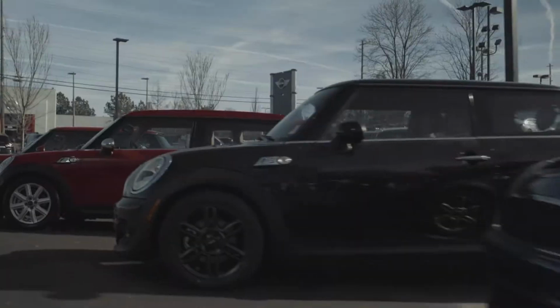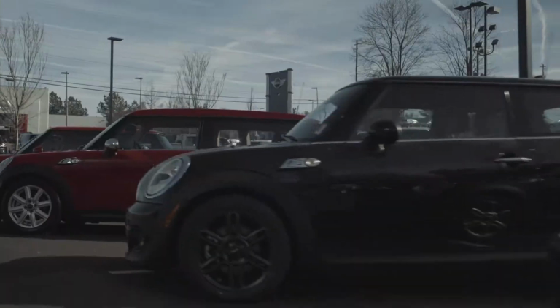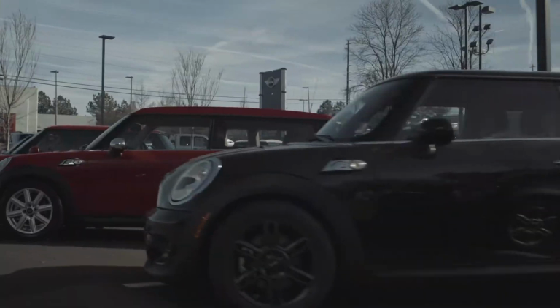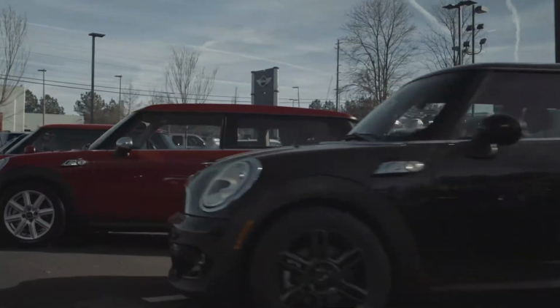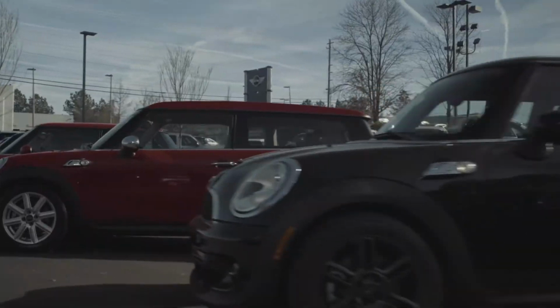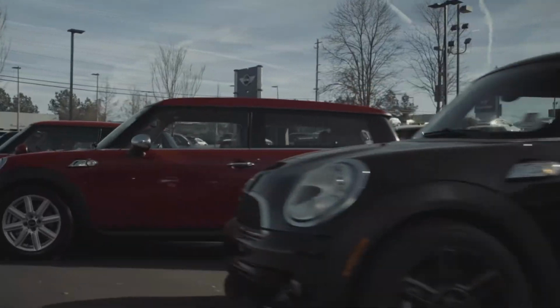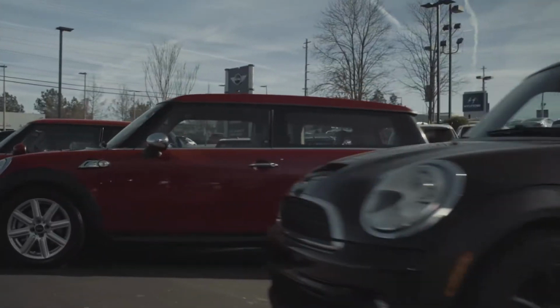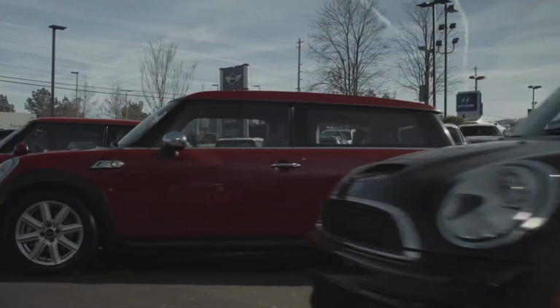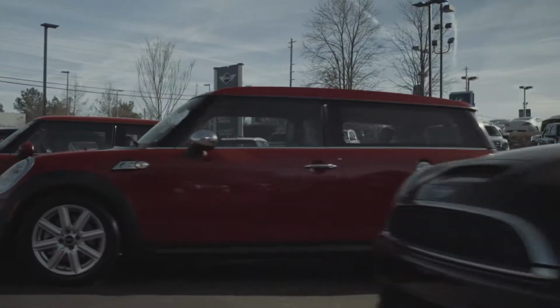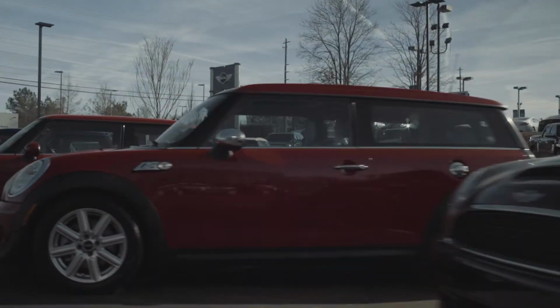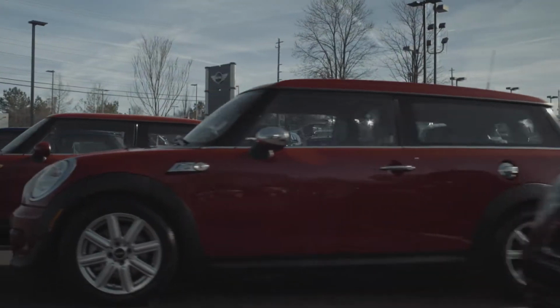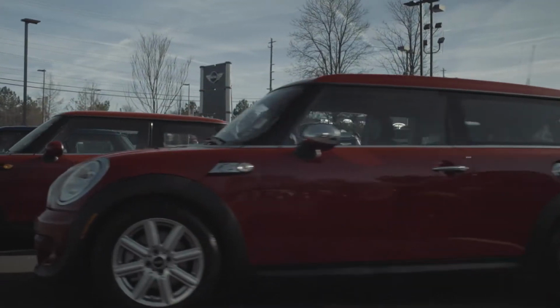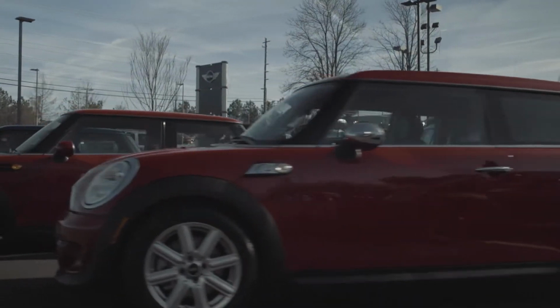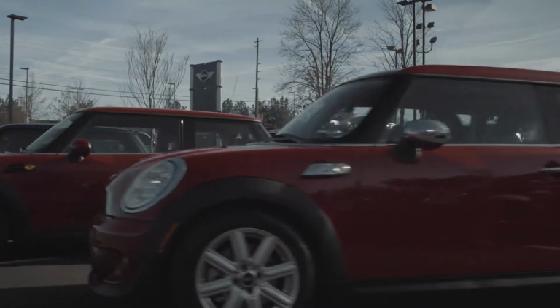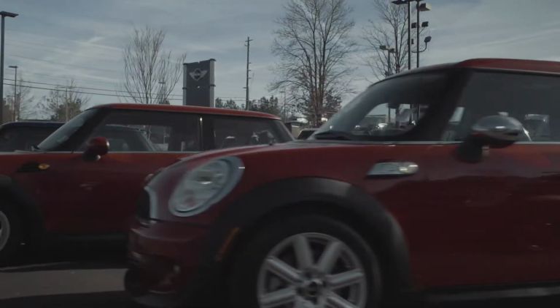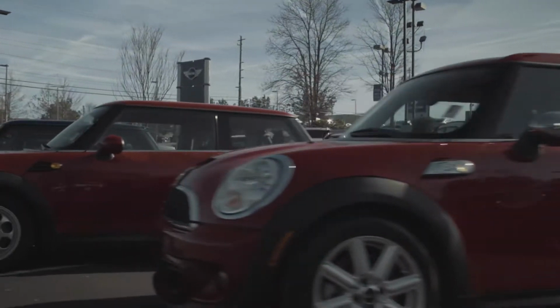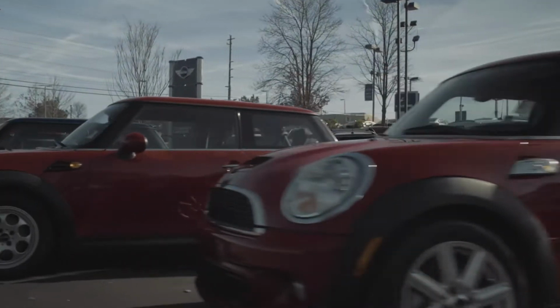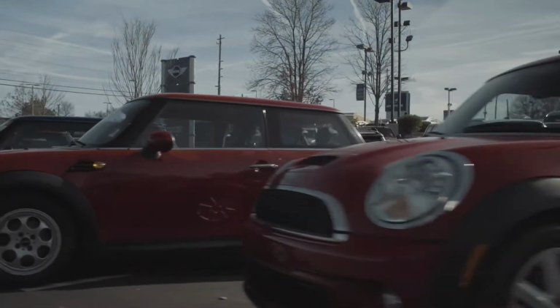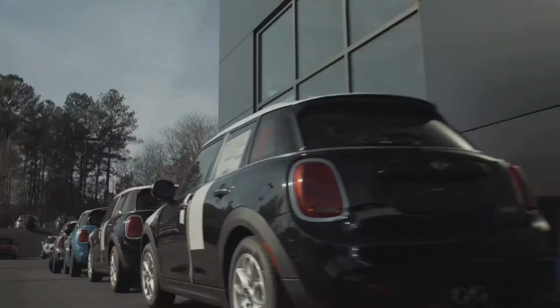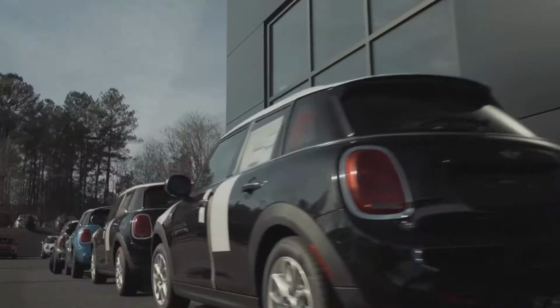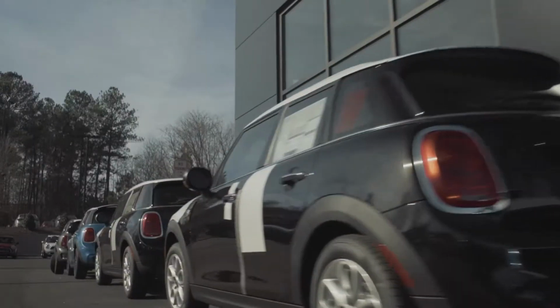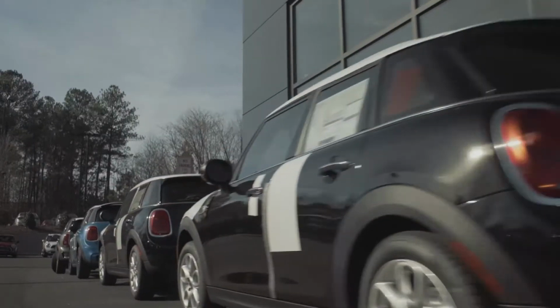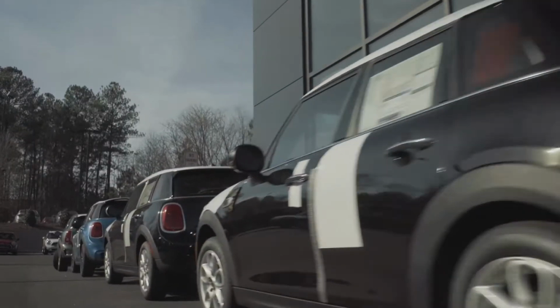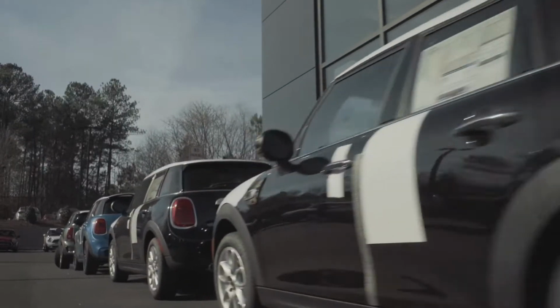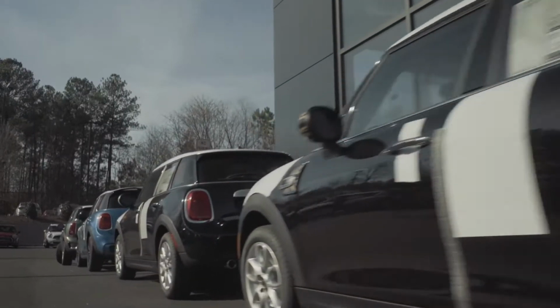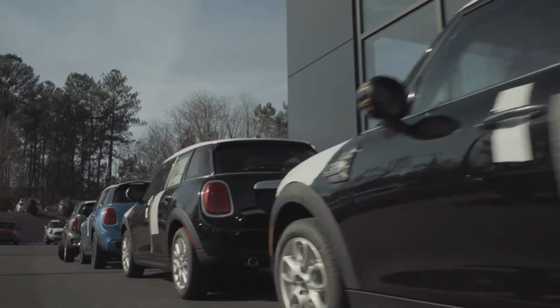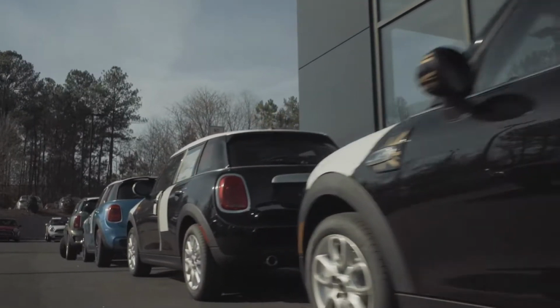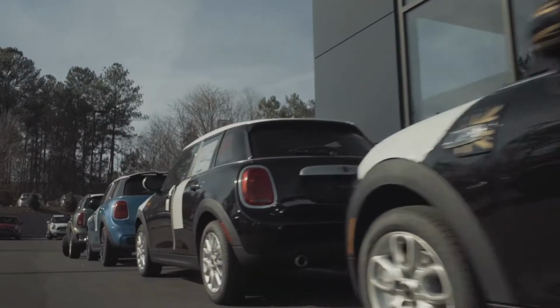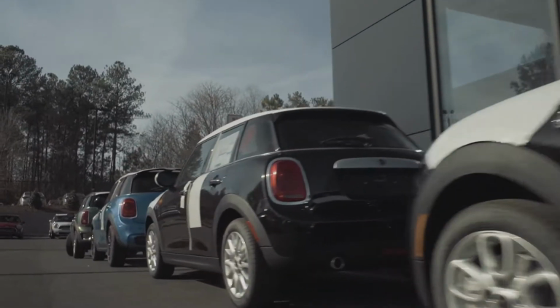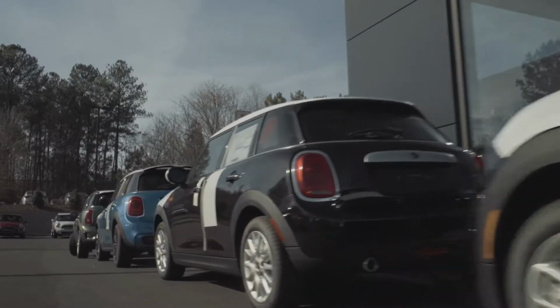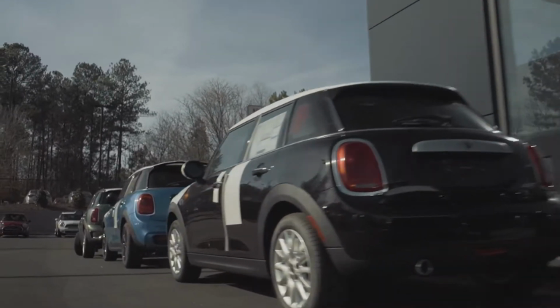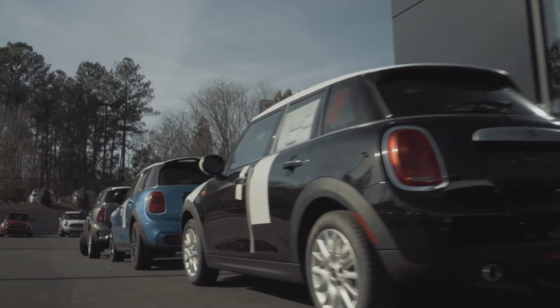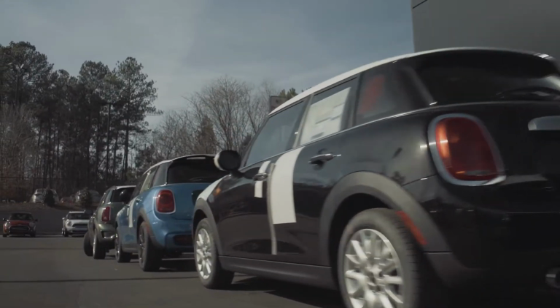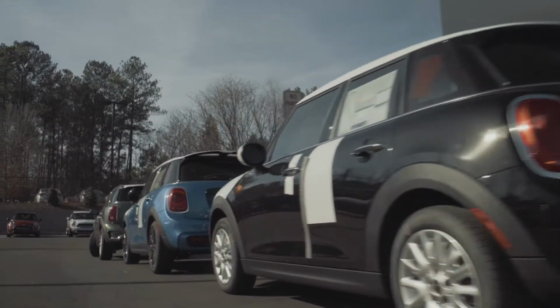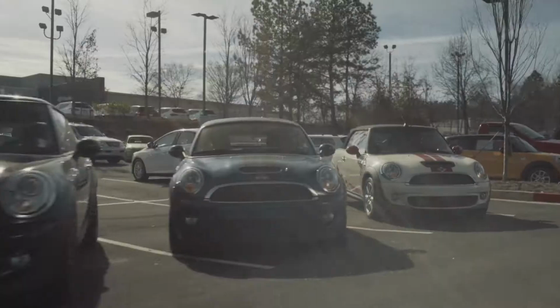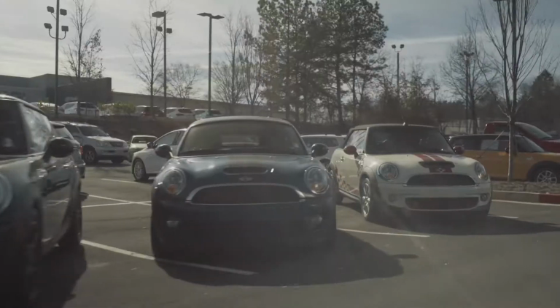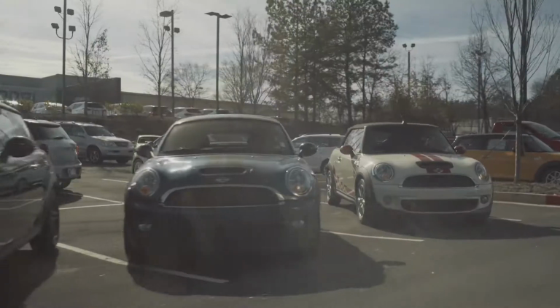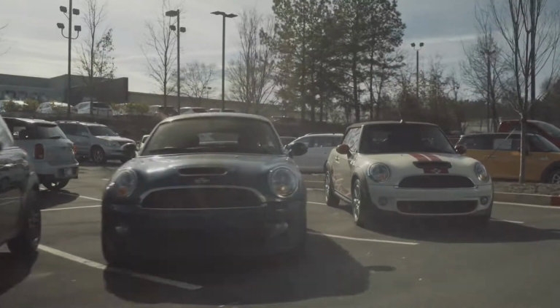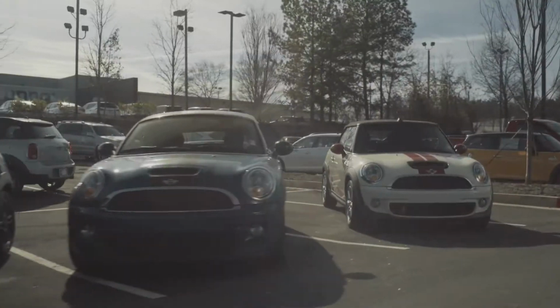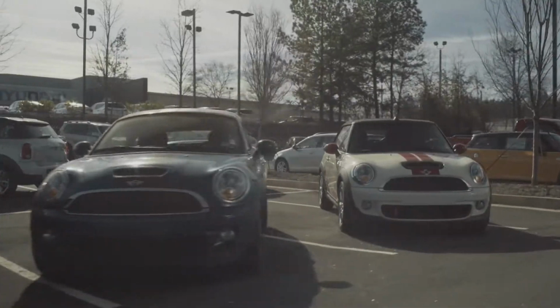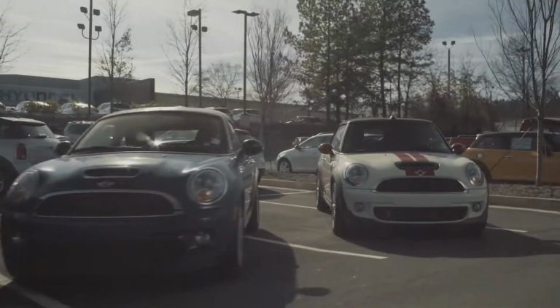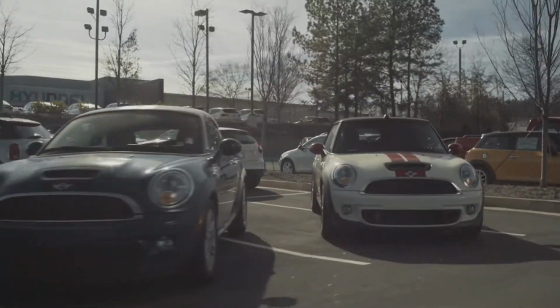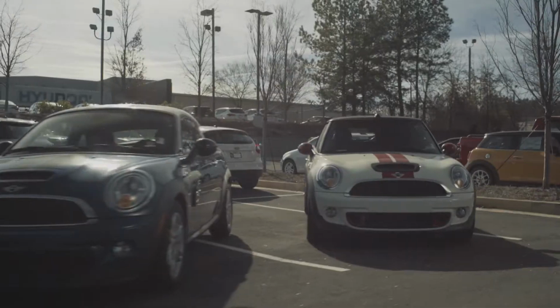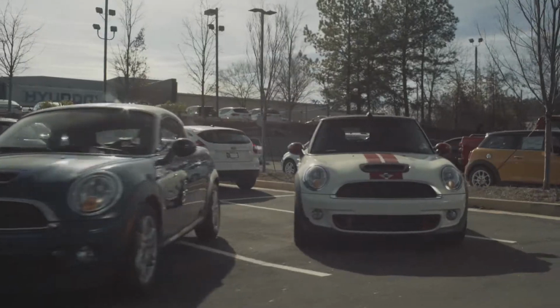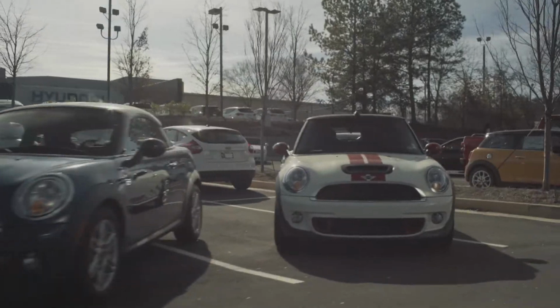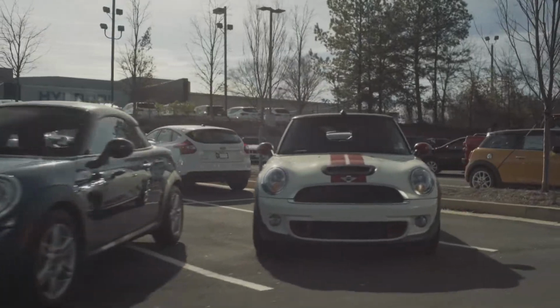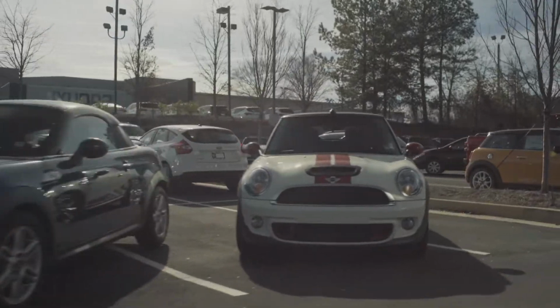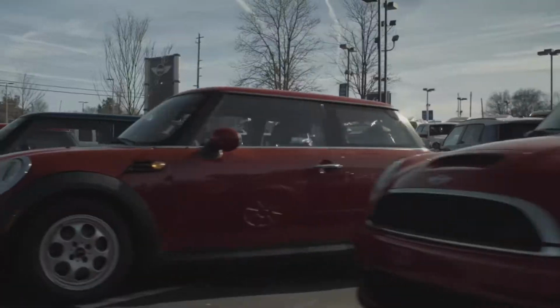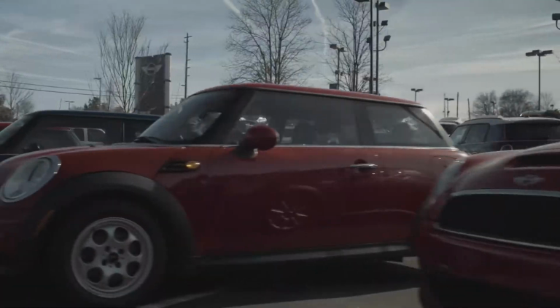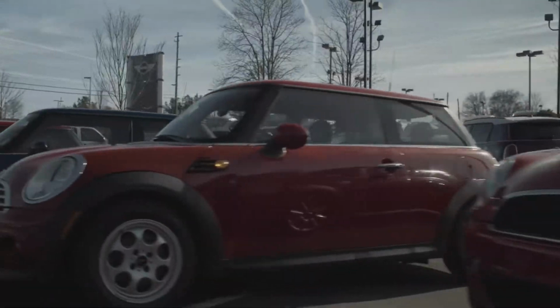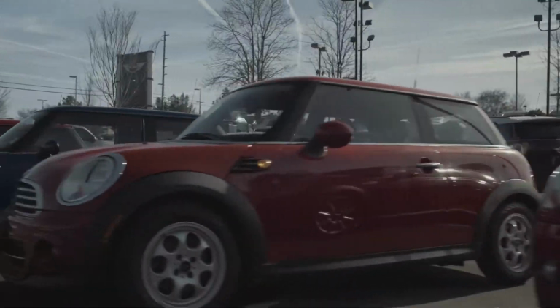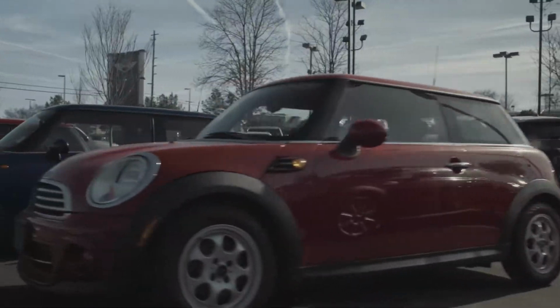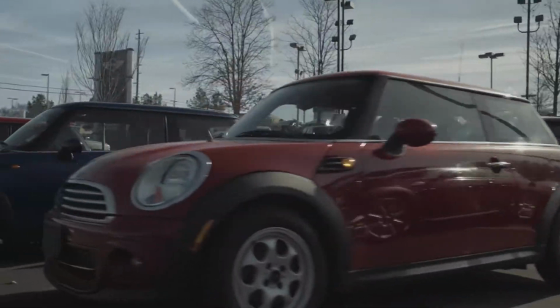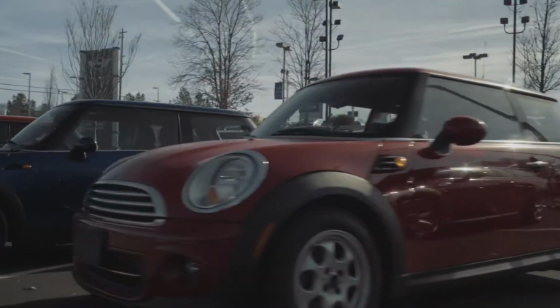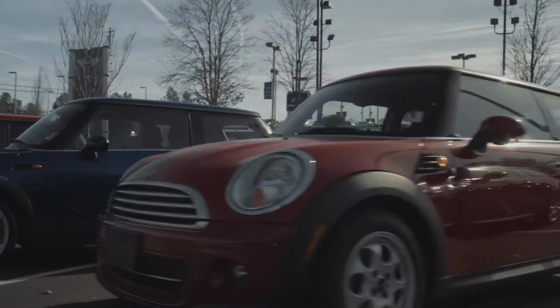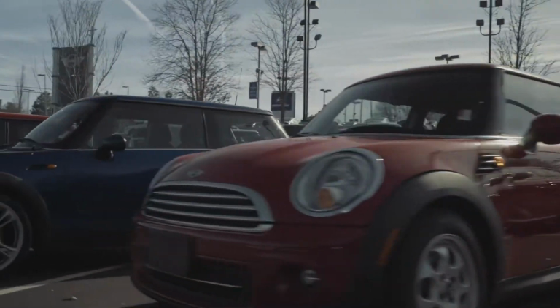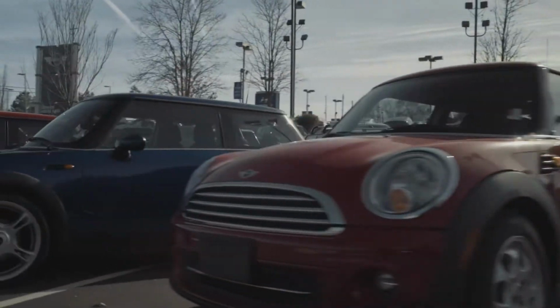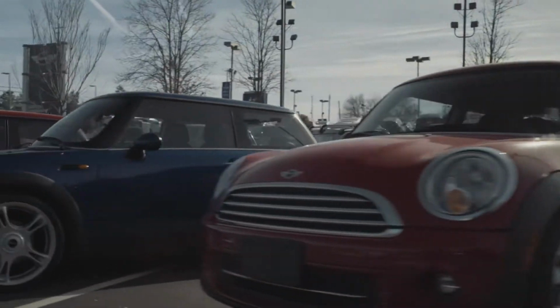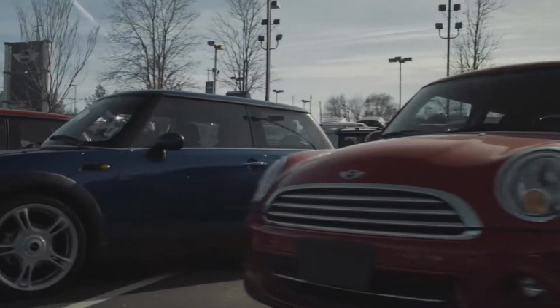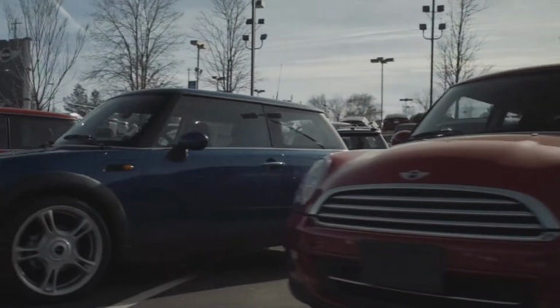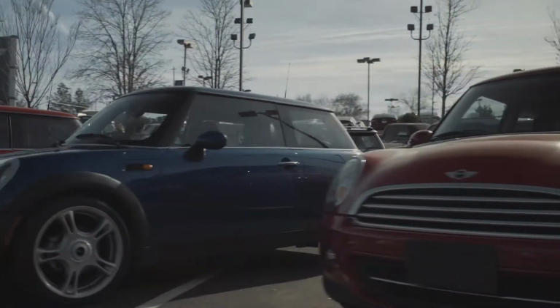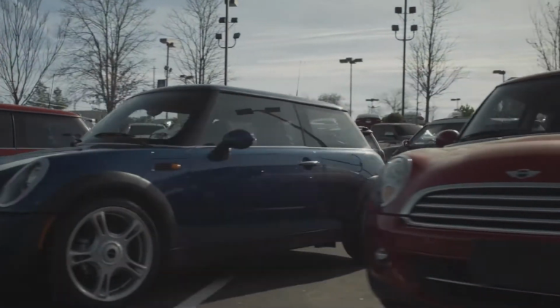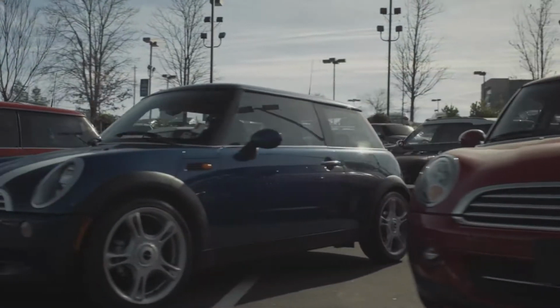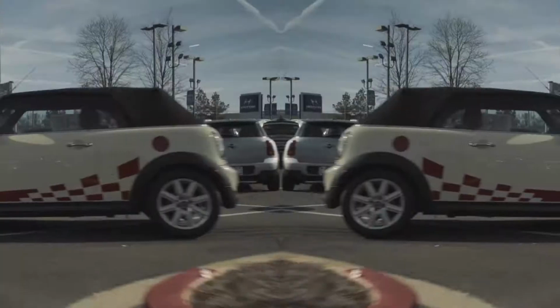We have classic Mini hardtops, the four-door Mini Cooper S Countryman, convertibles, and a variety of pre-owned Mini Coopers through Mini Next.